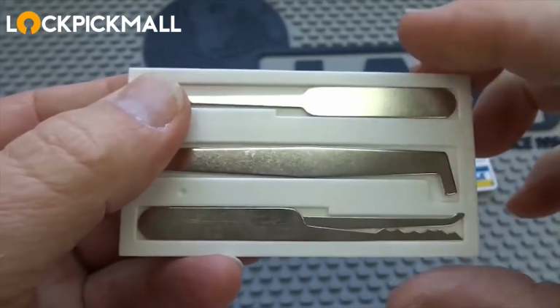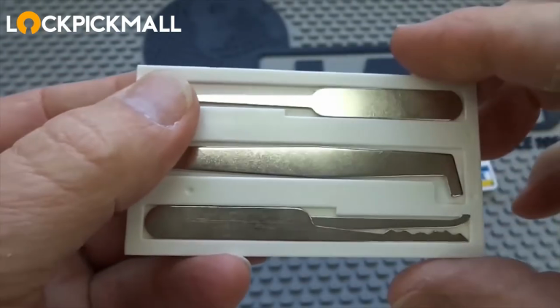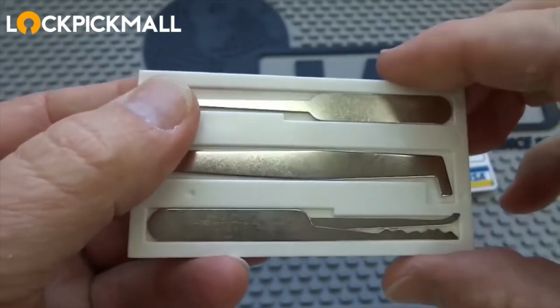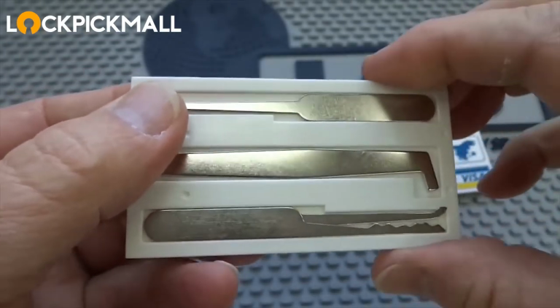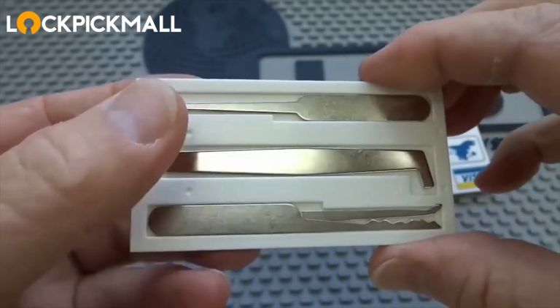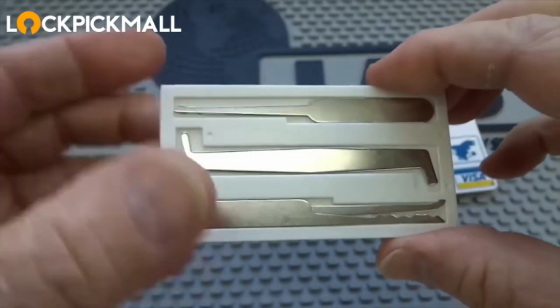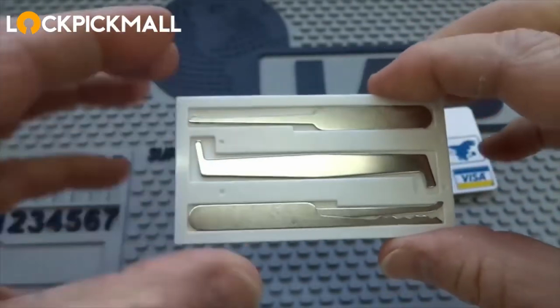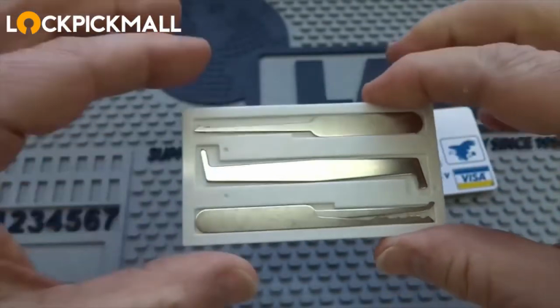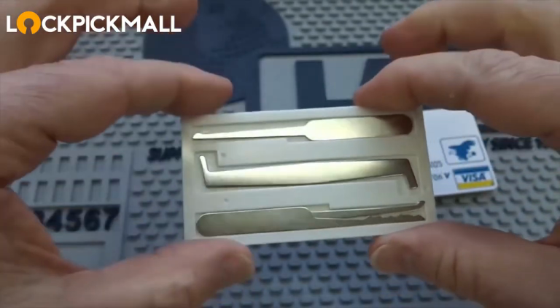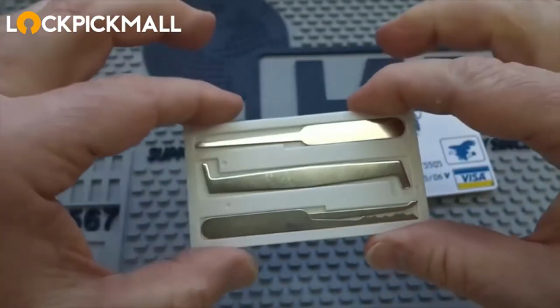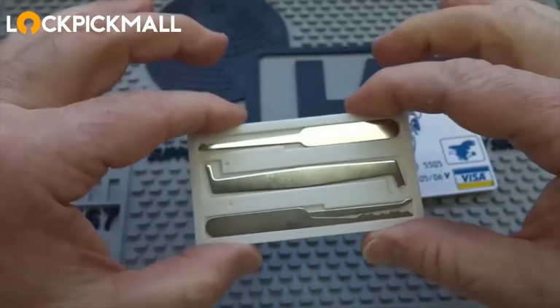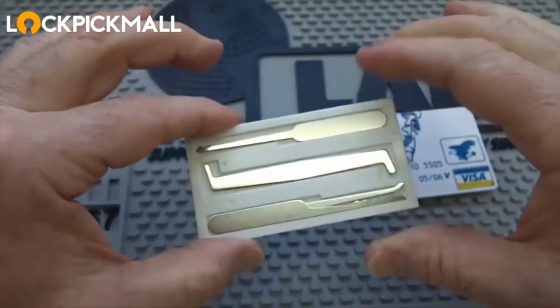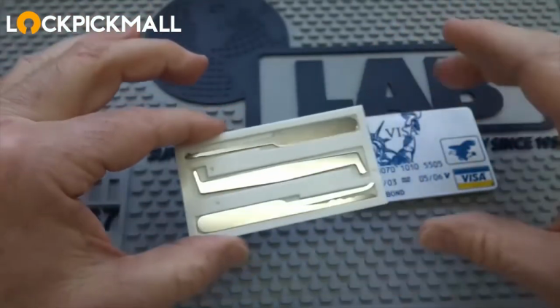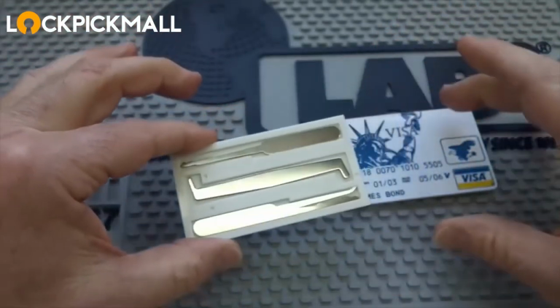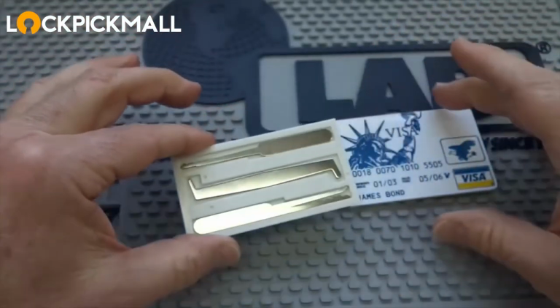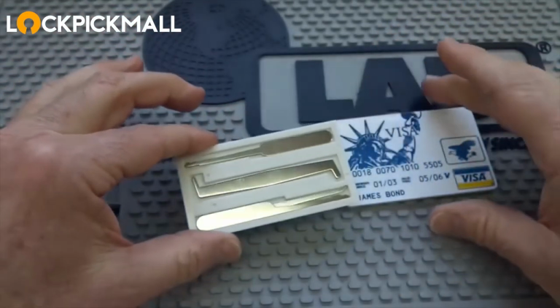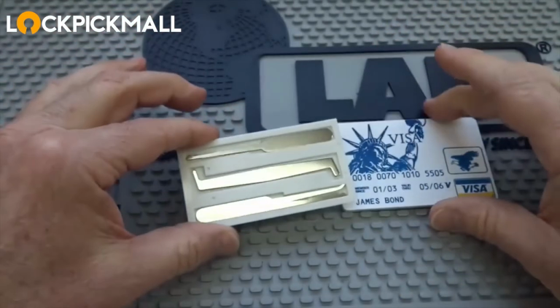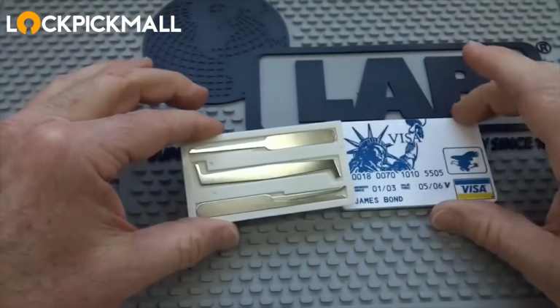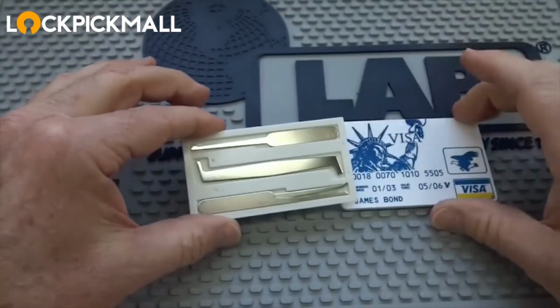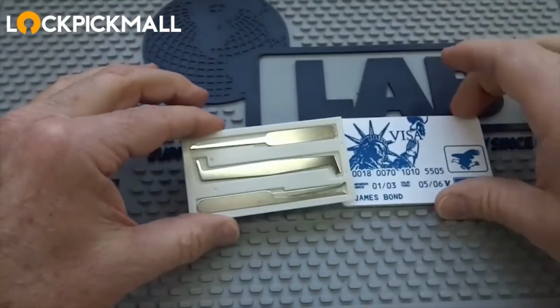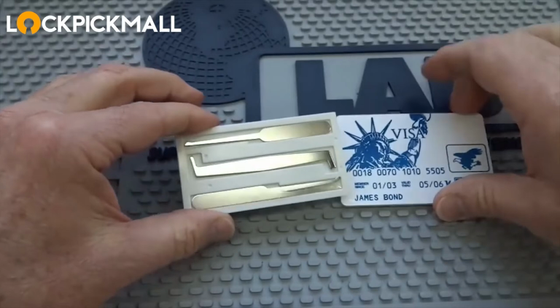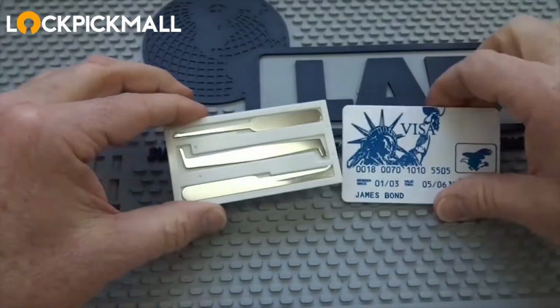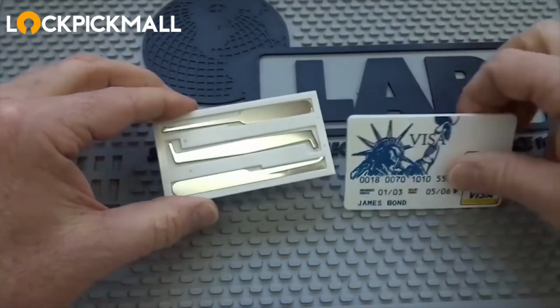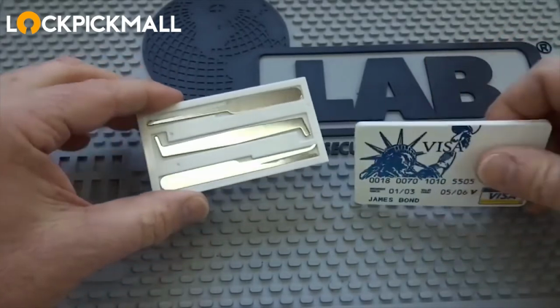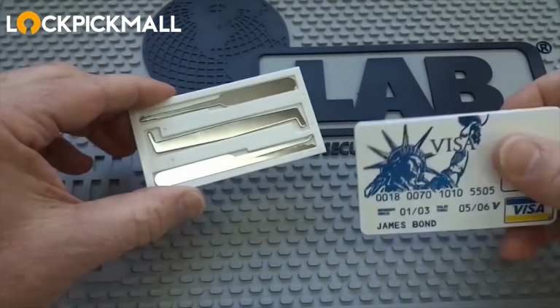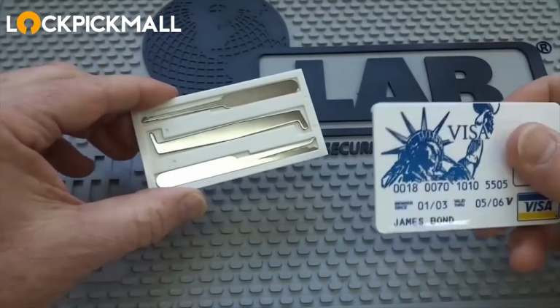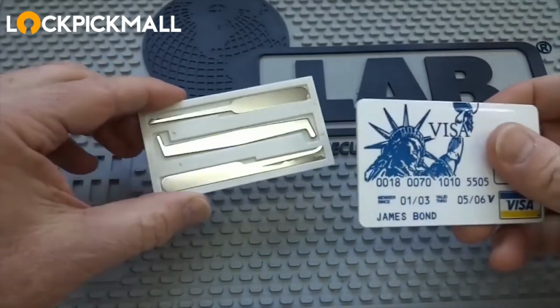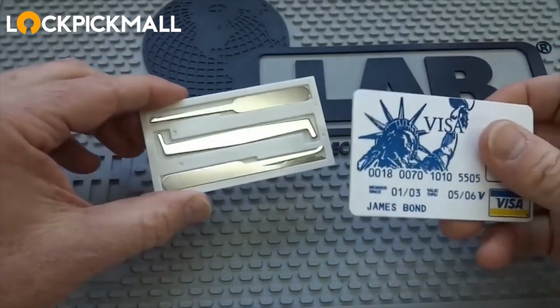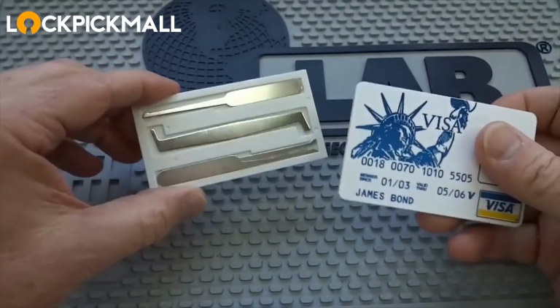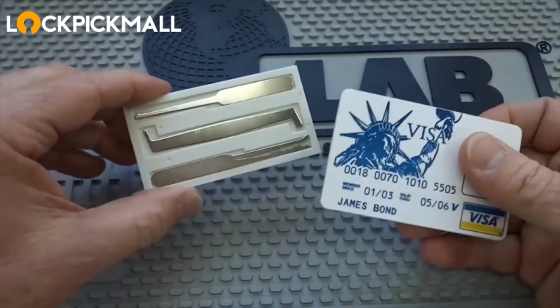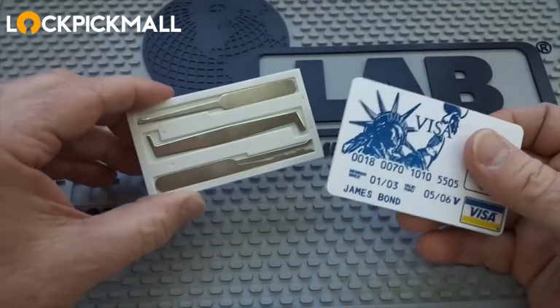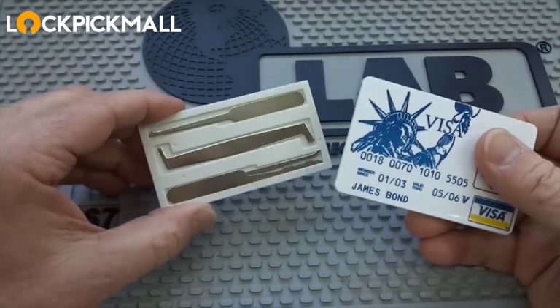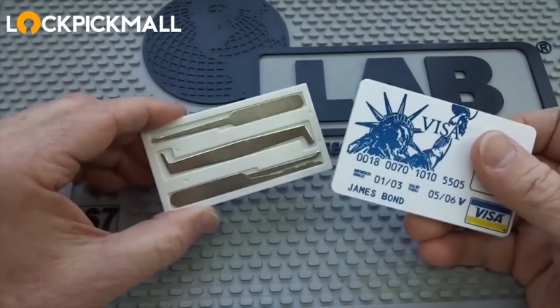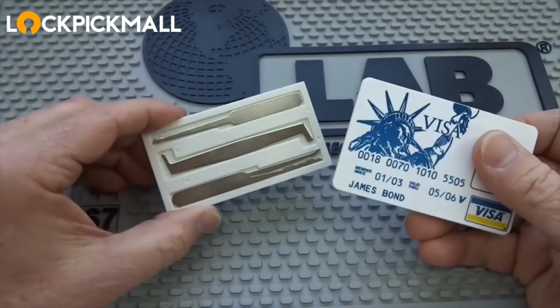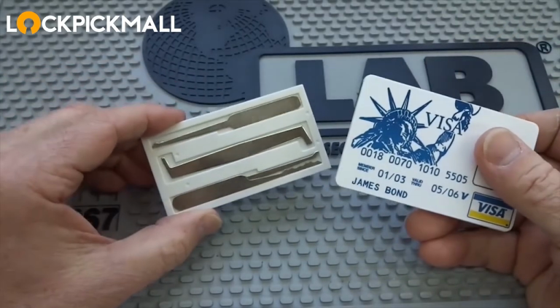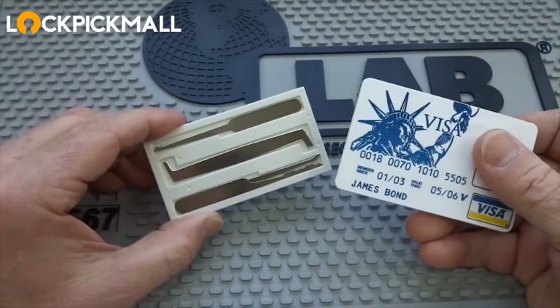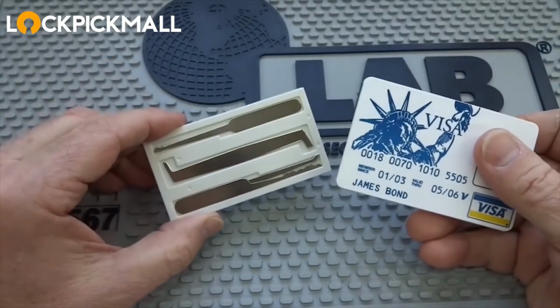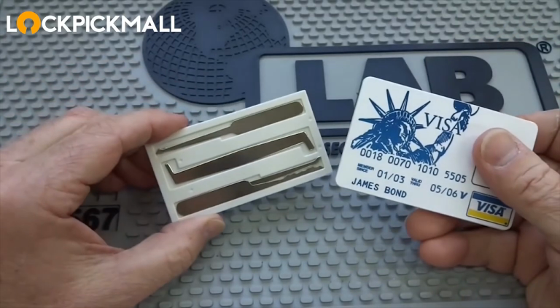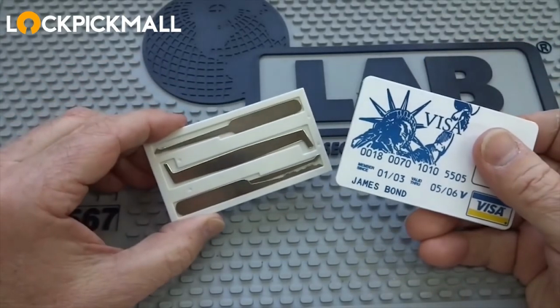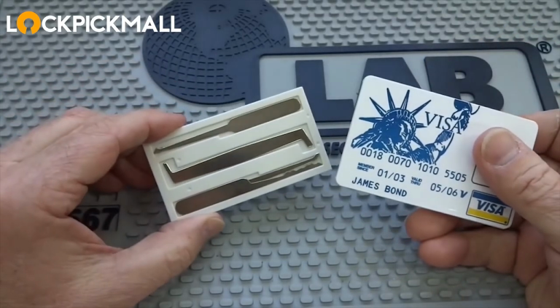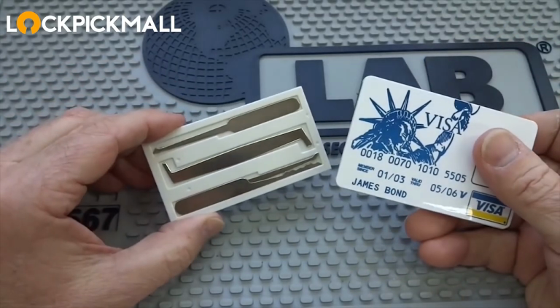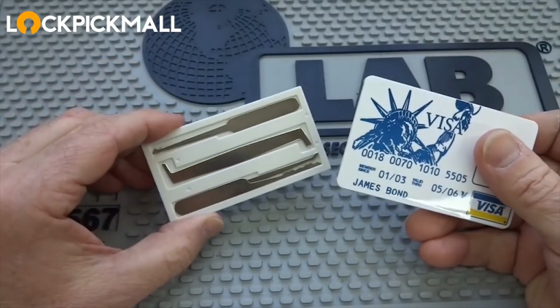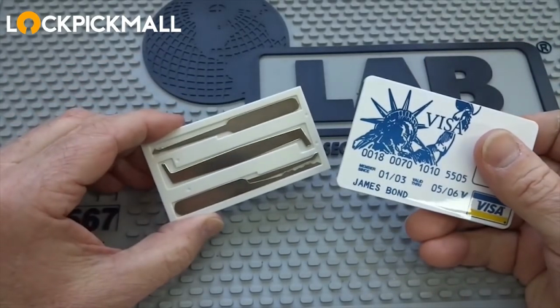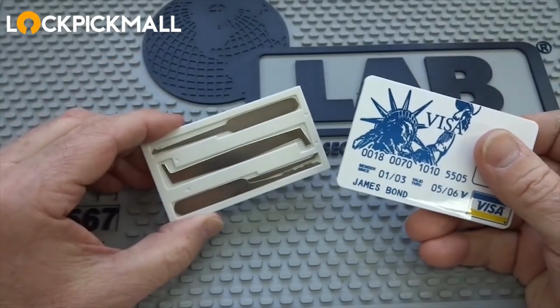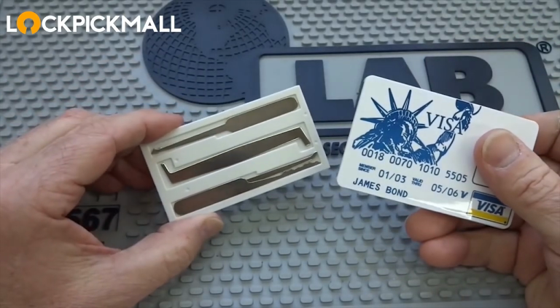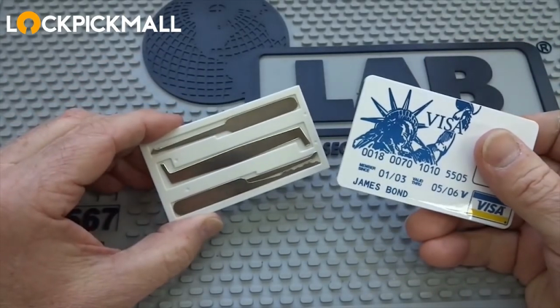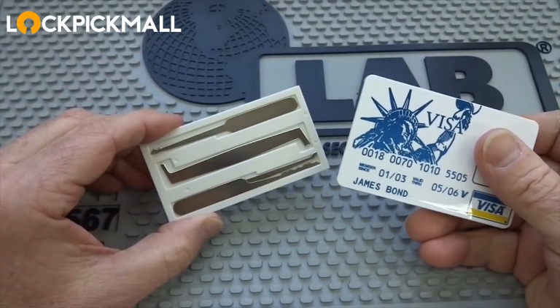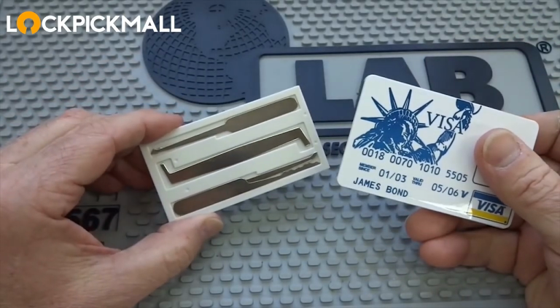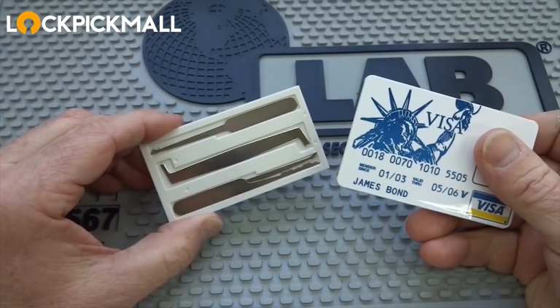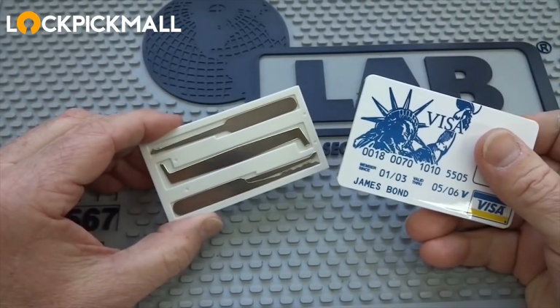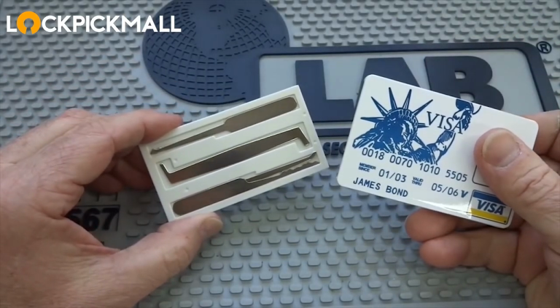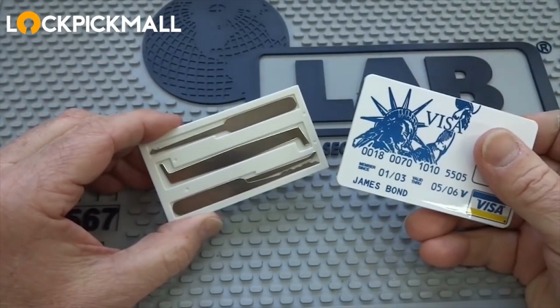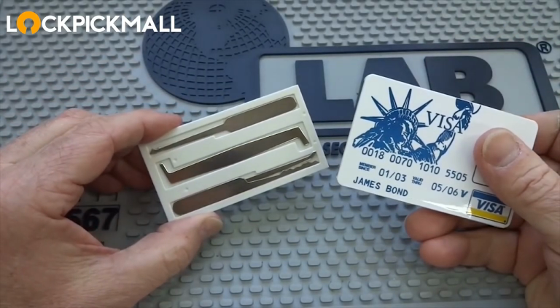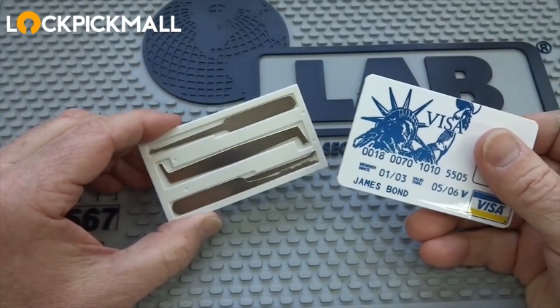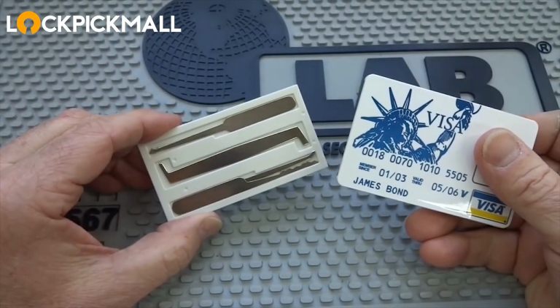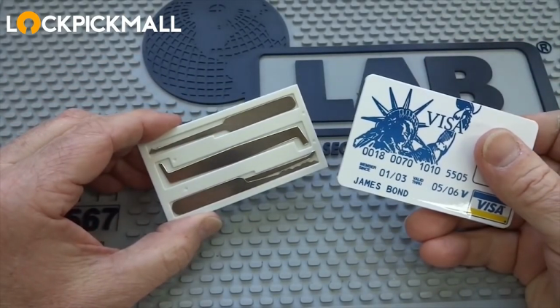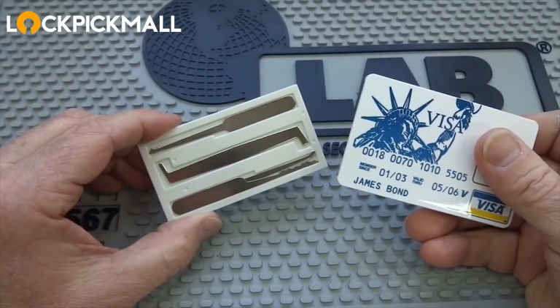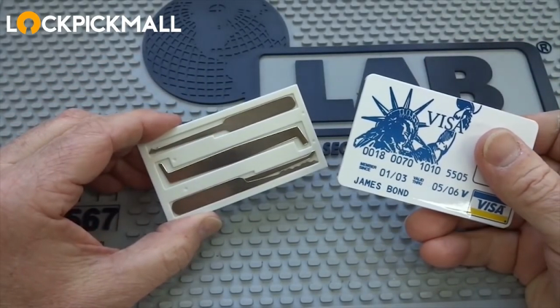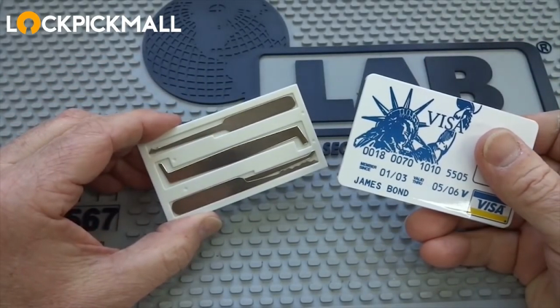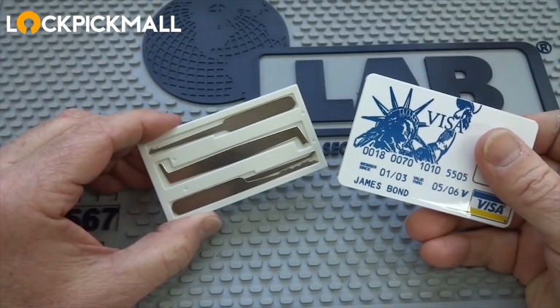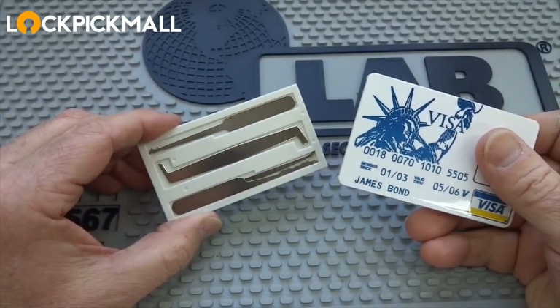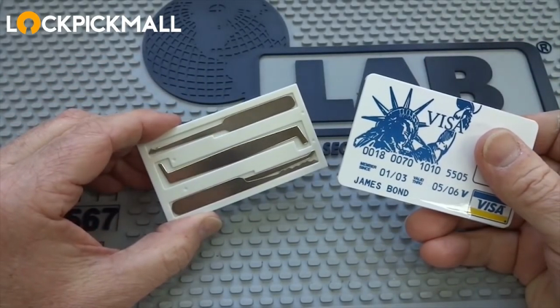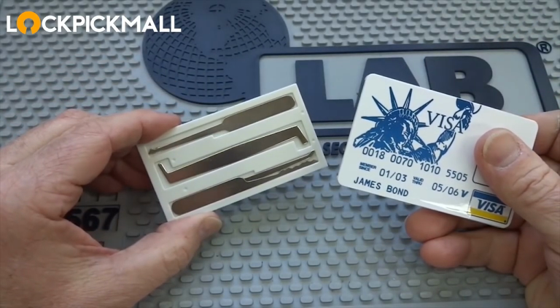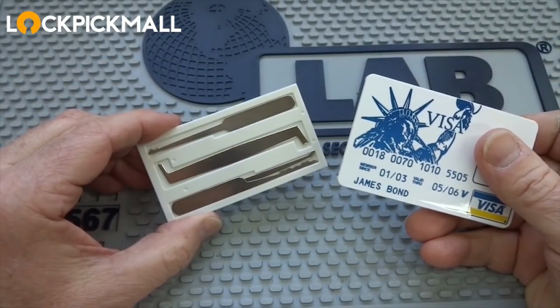So there you go. If you're looking for something very concealable that will fit into your wallet, you might want to take a look at the credit card lockpick set.